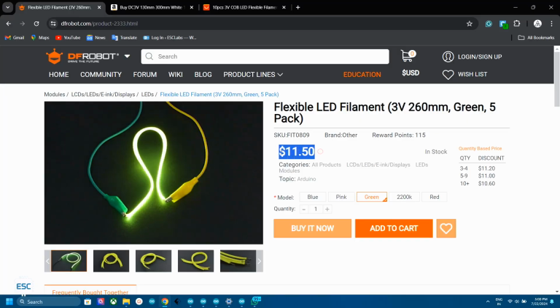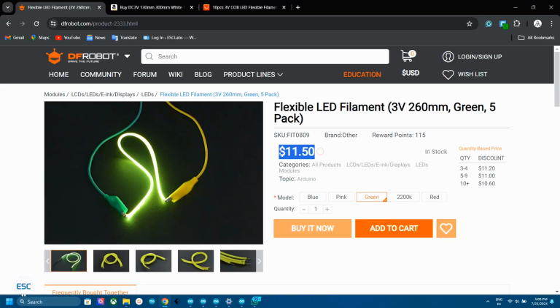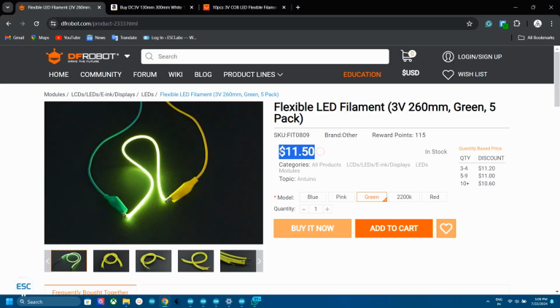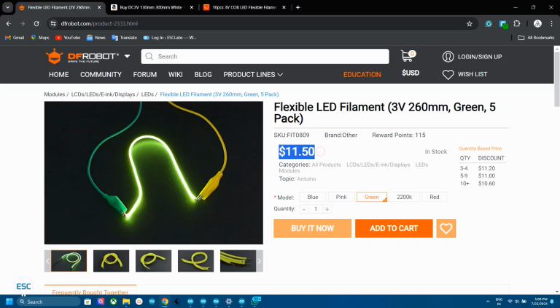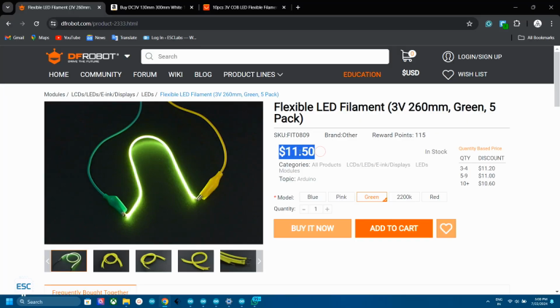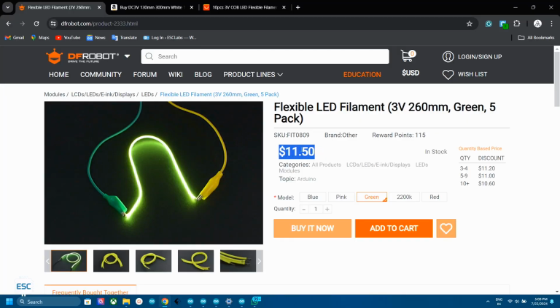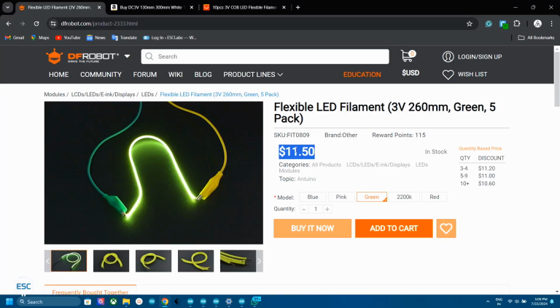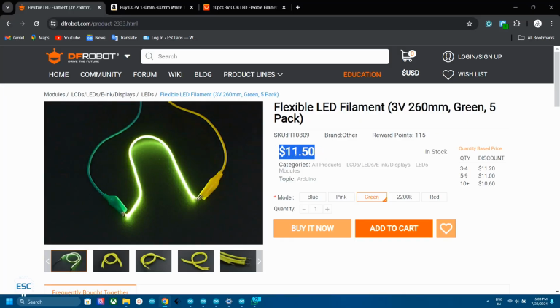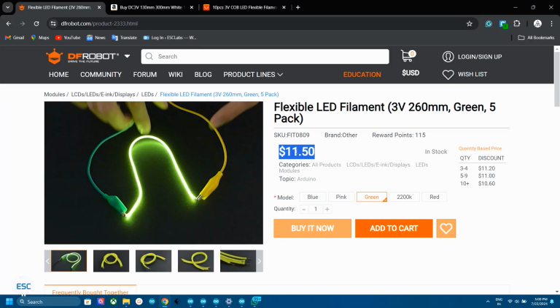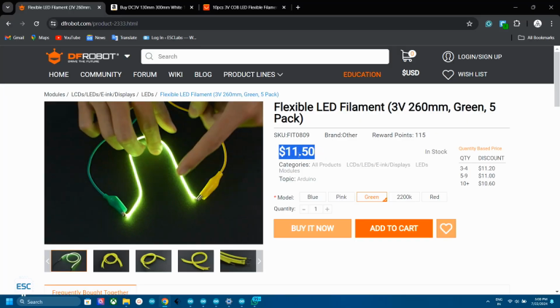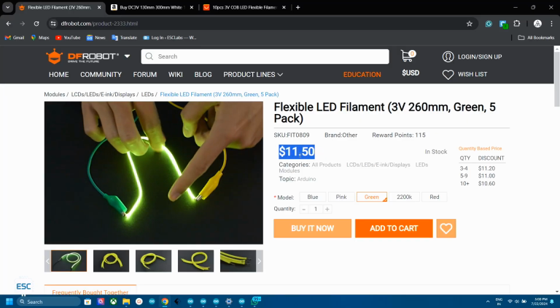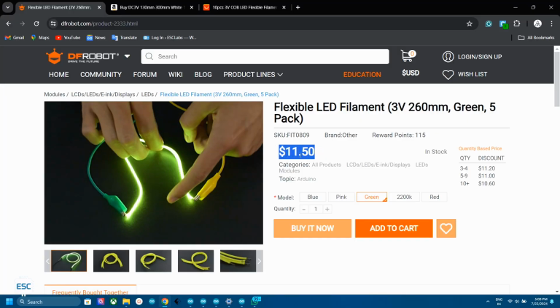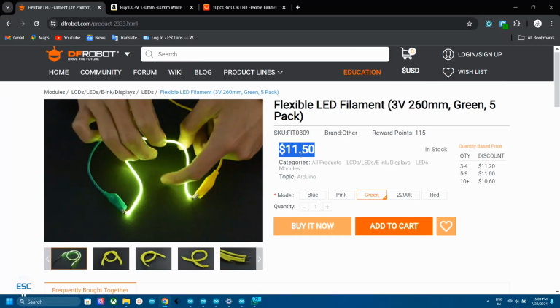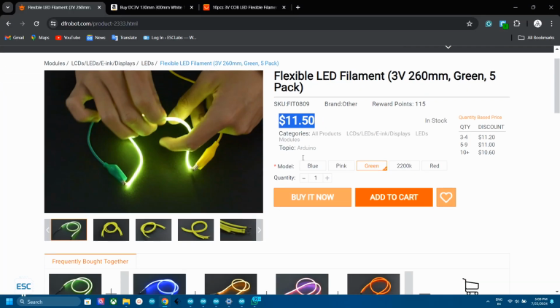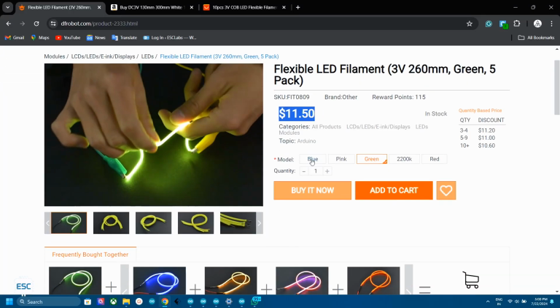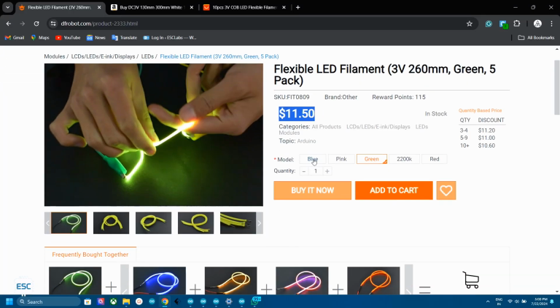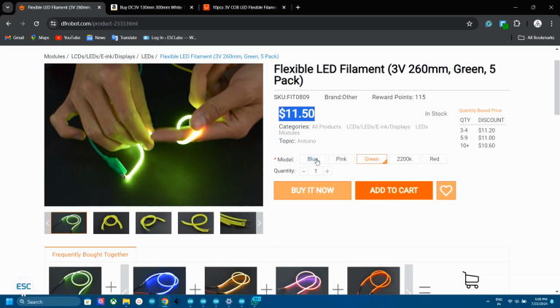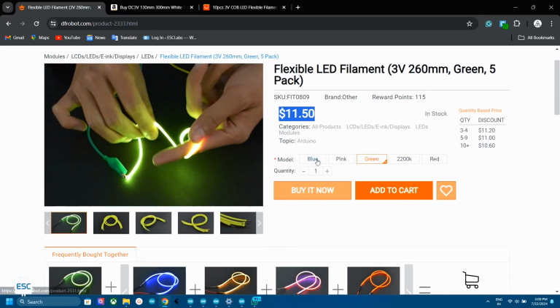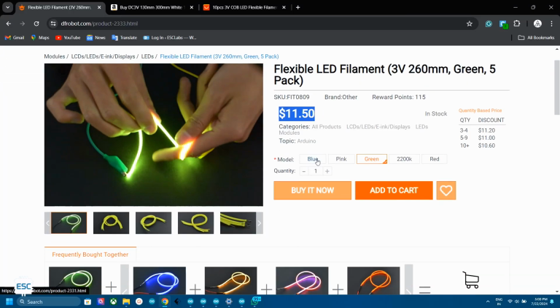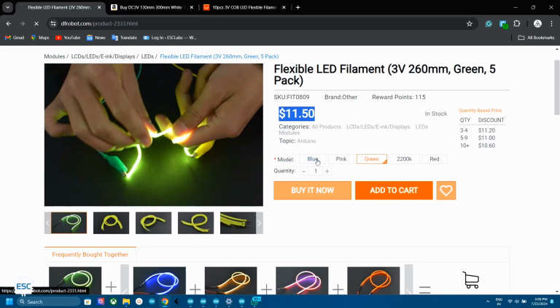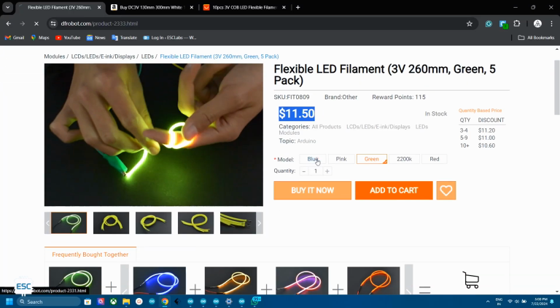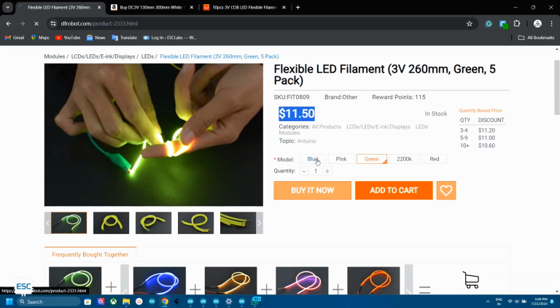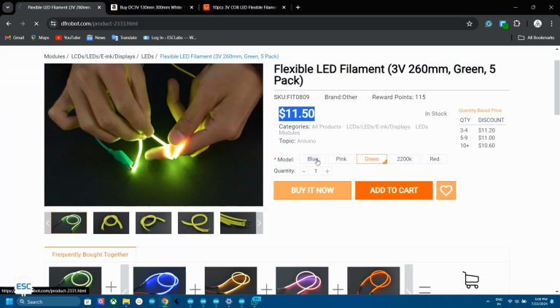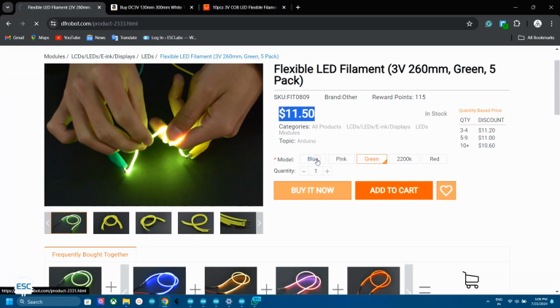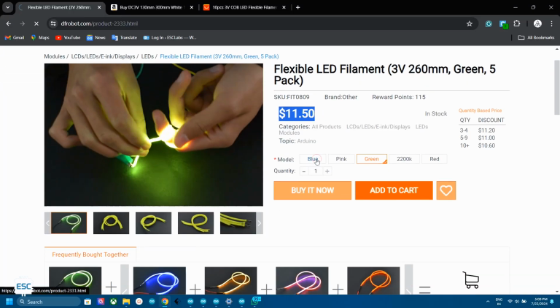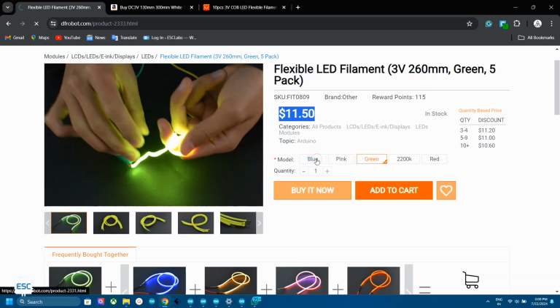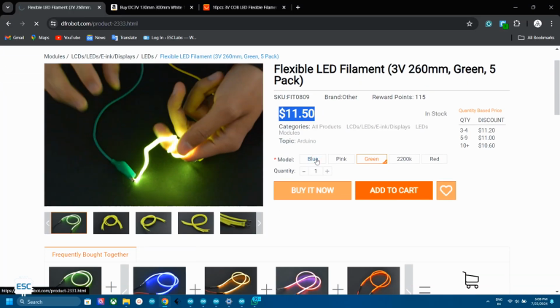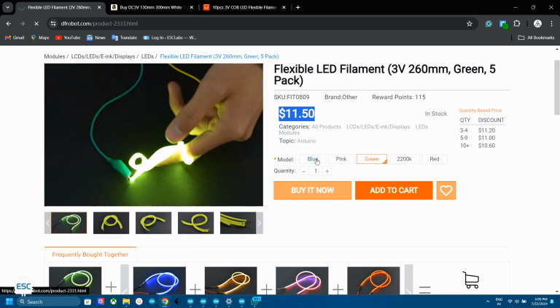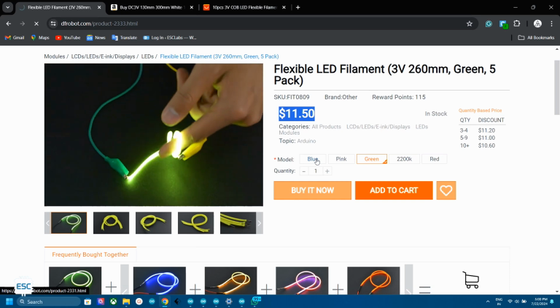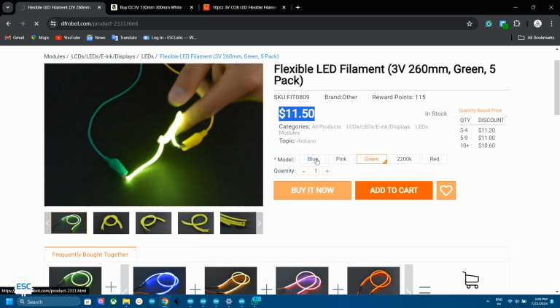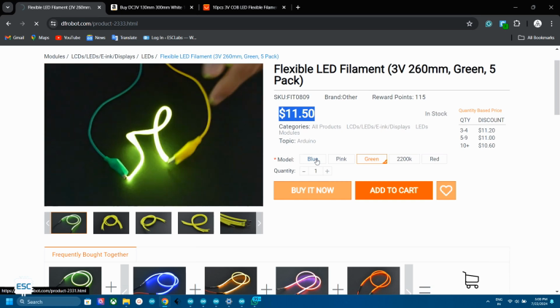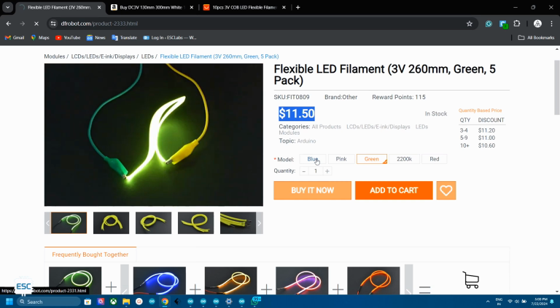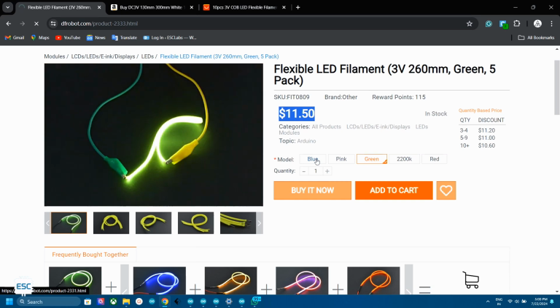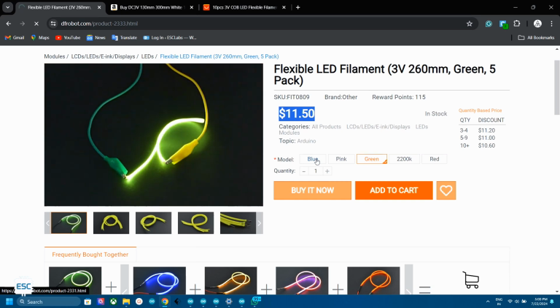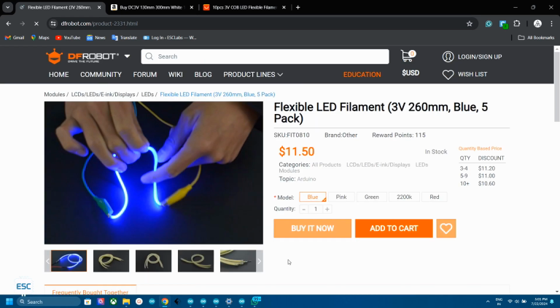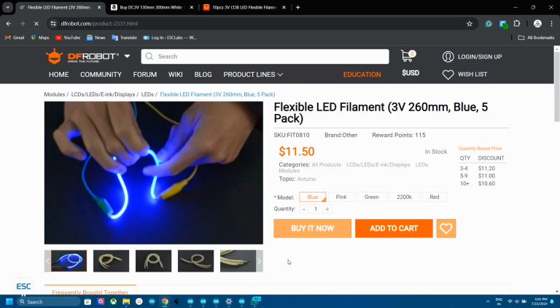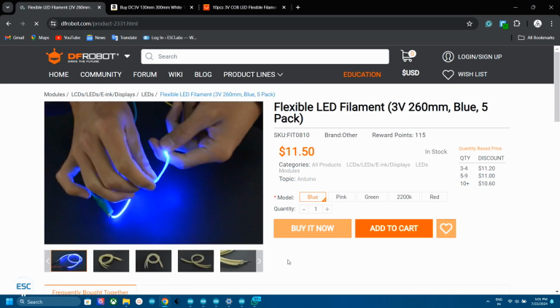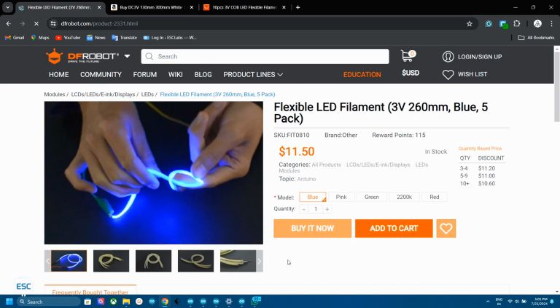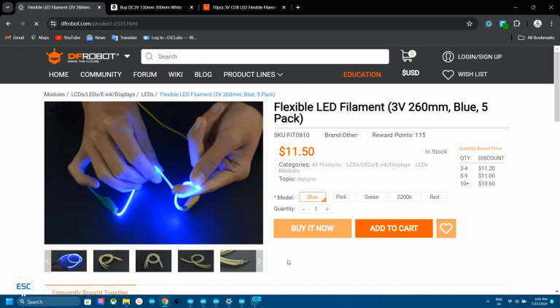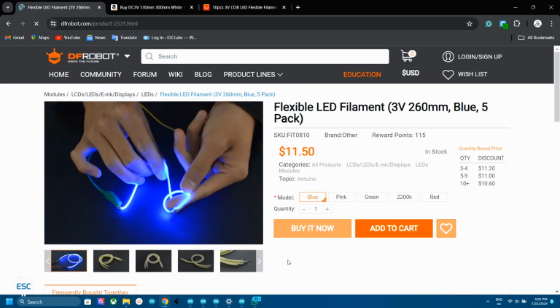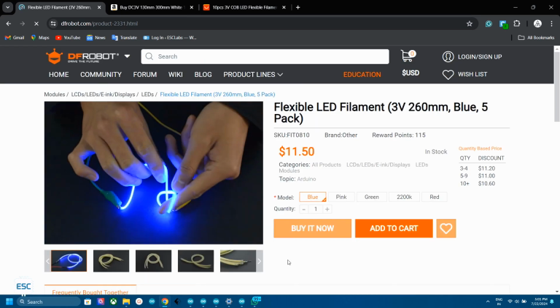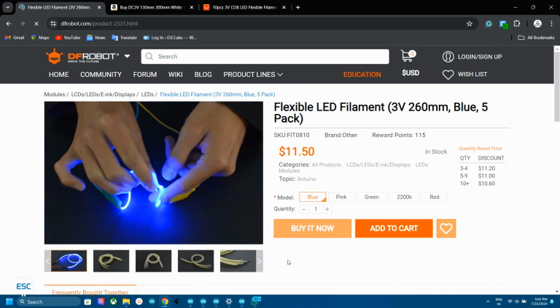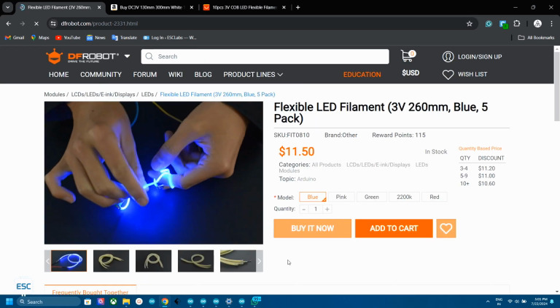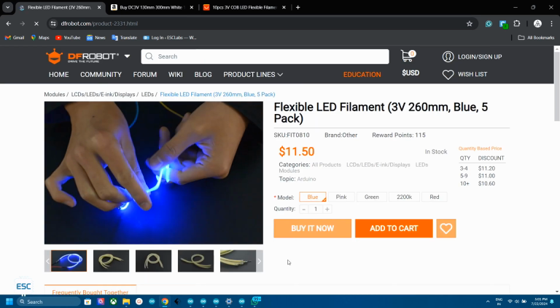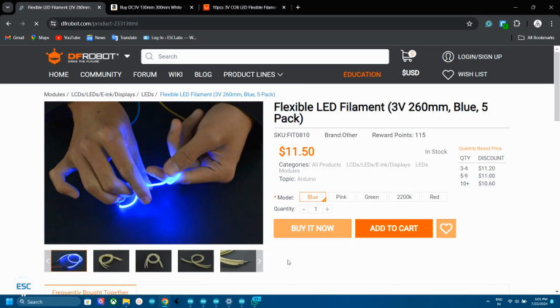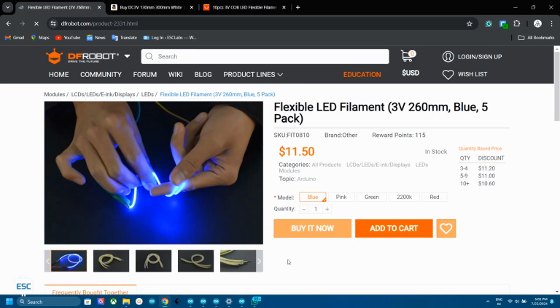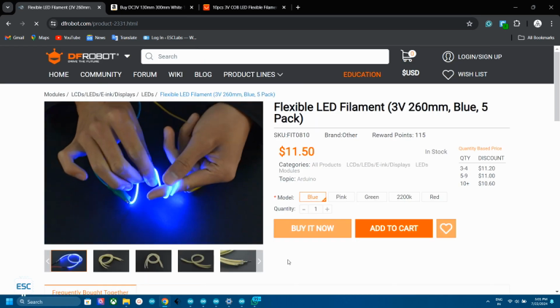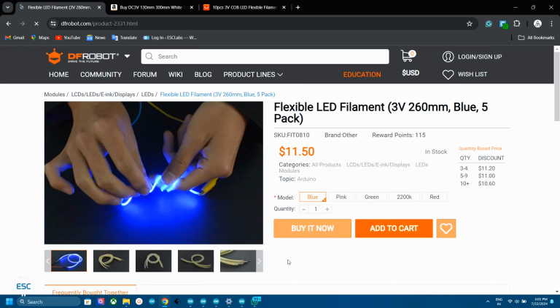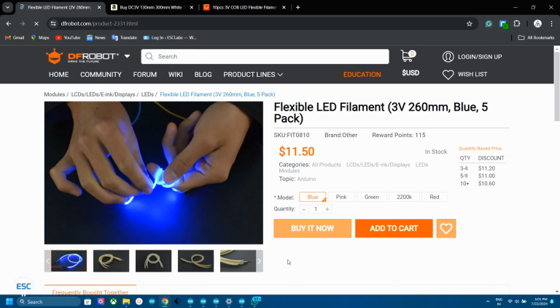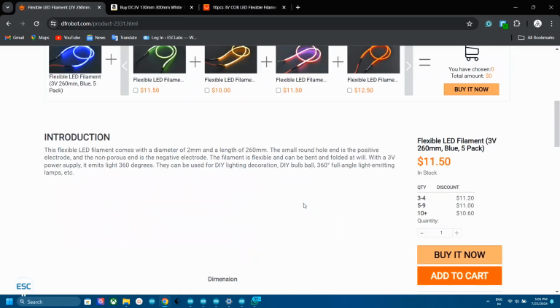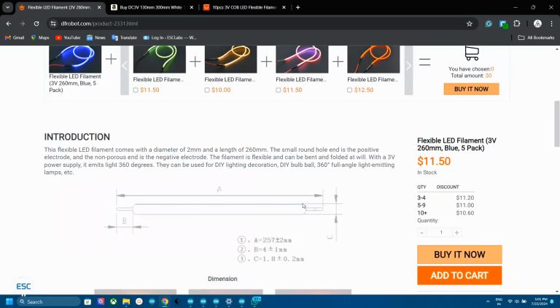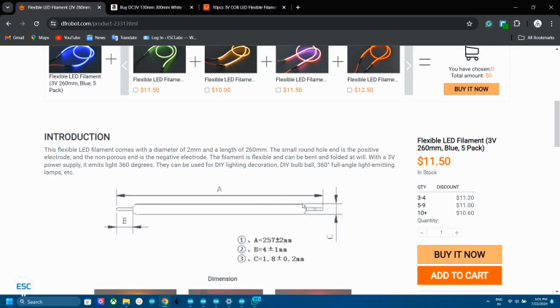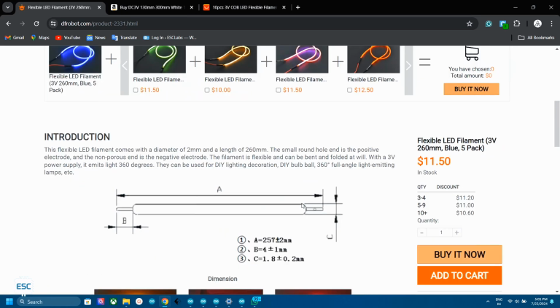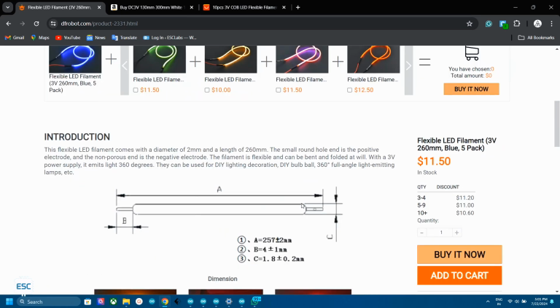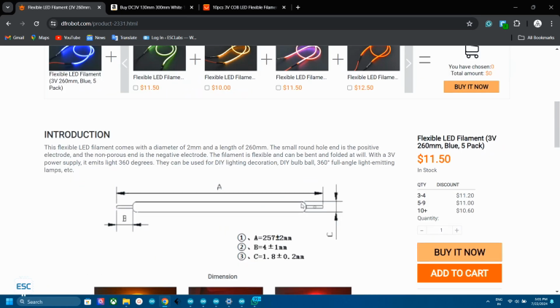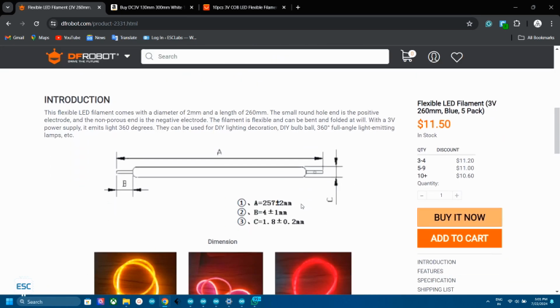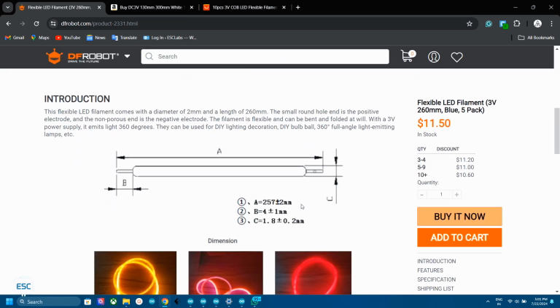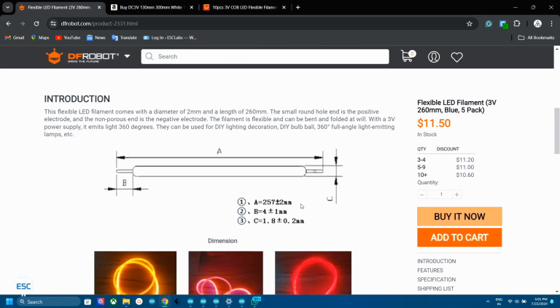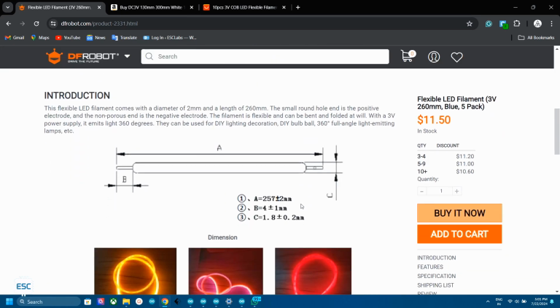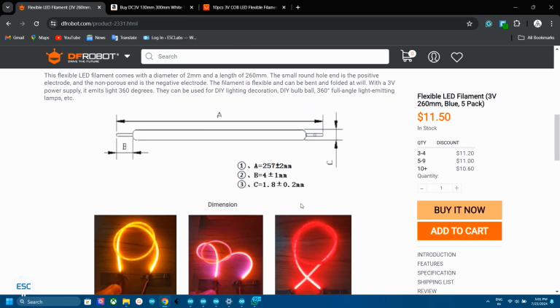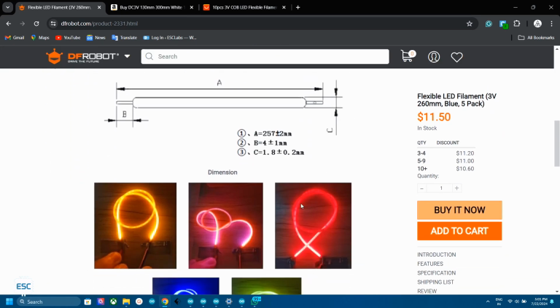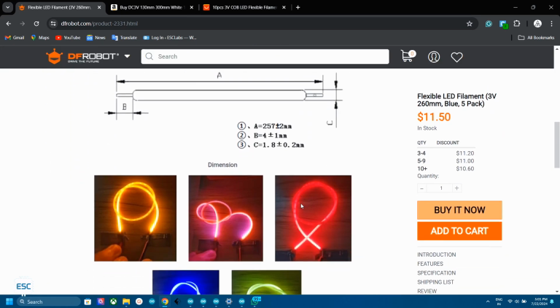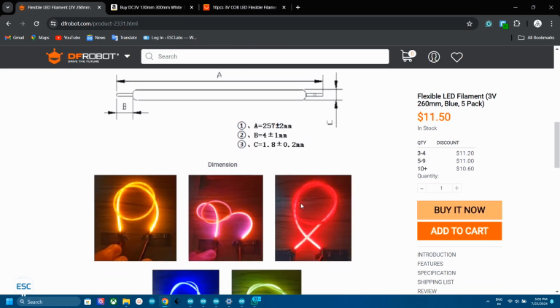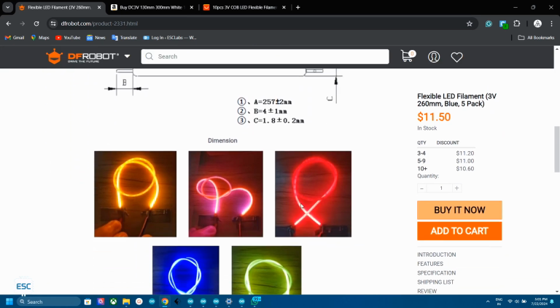You can directly purchase from dfrobot. There are also other colors available like blue, green, red, etc. The link is given in the video description.